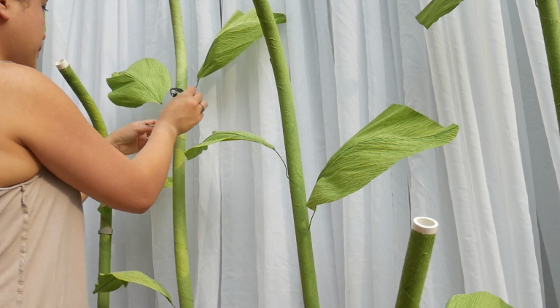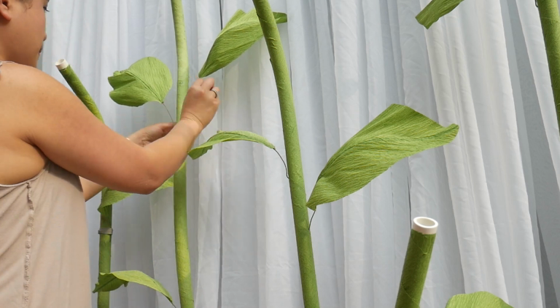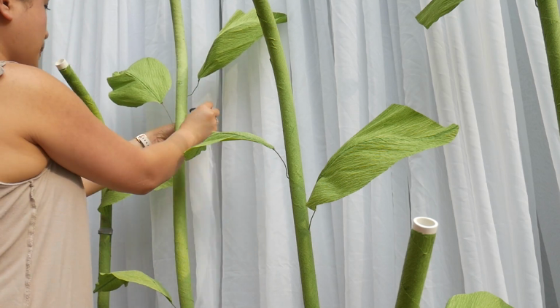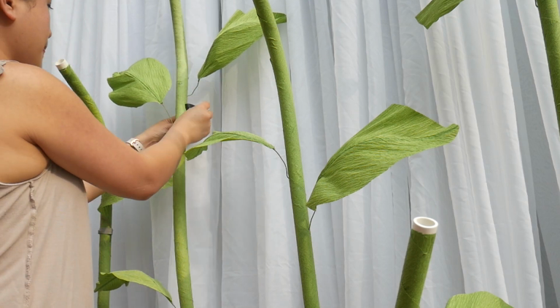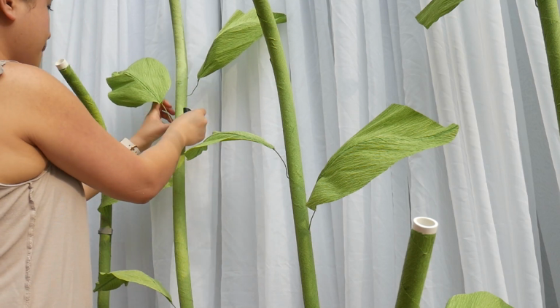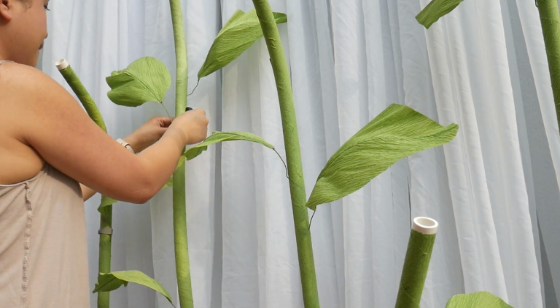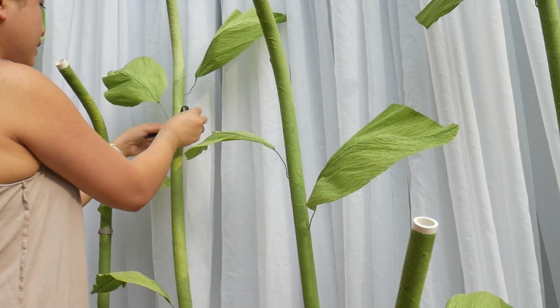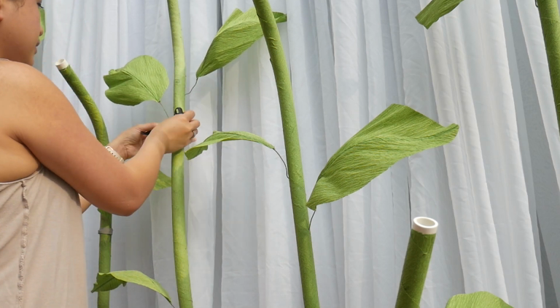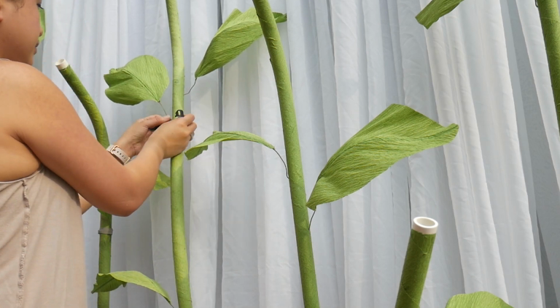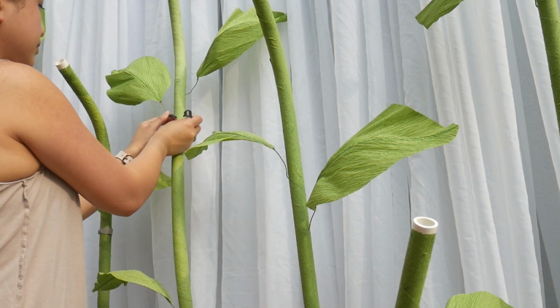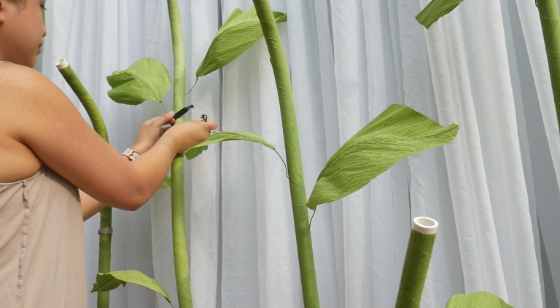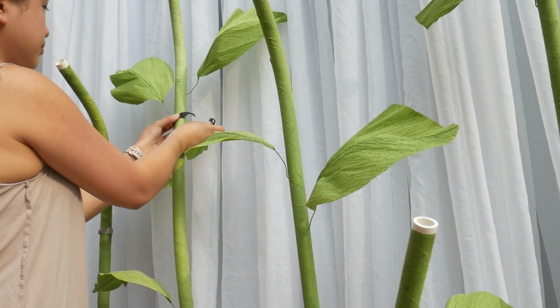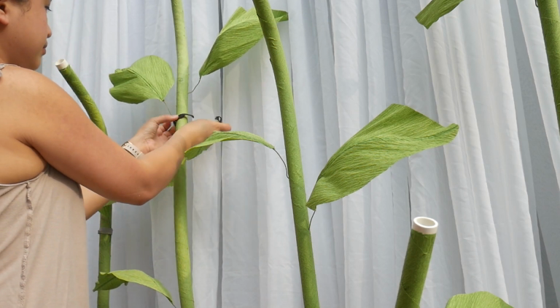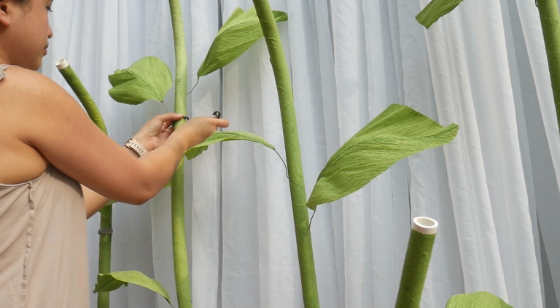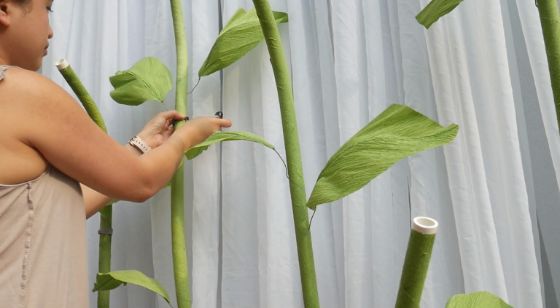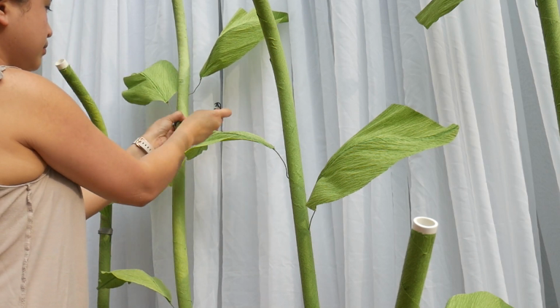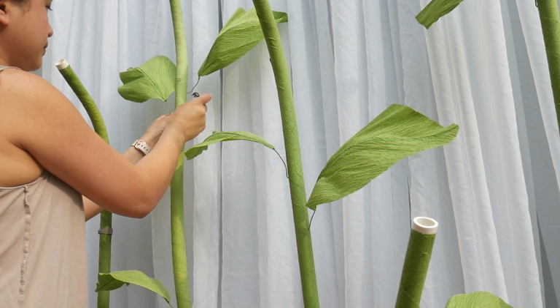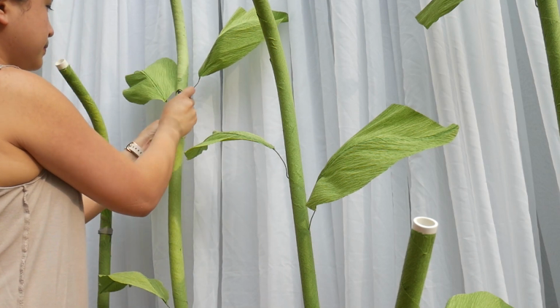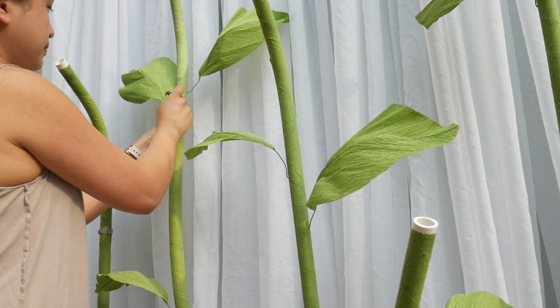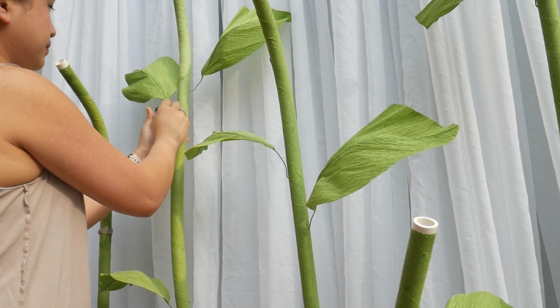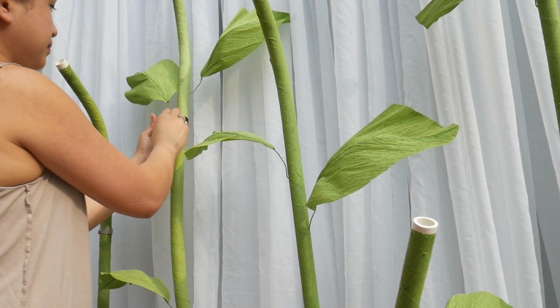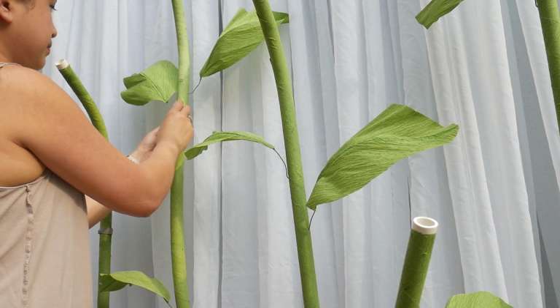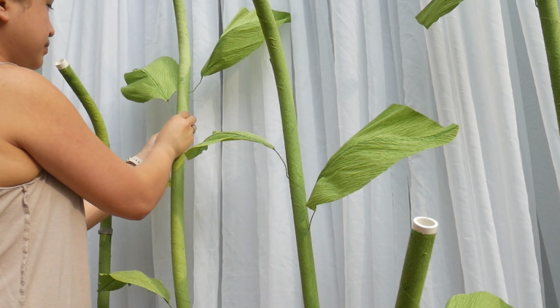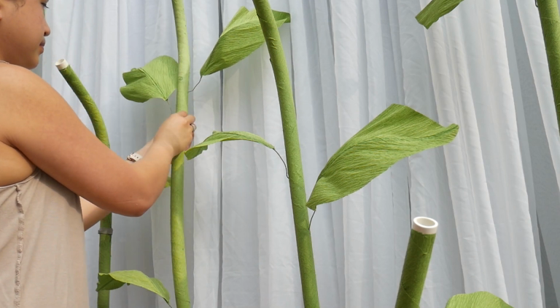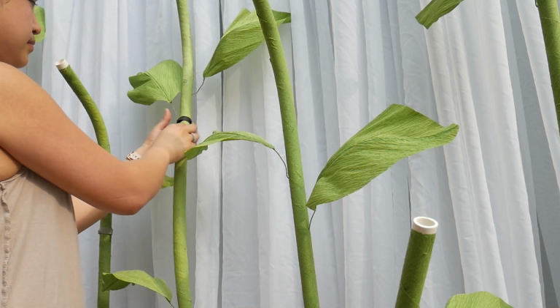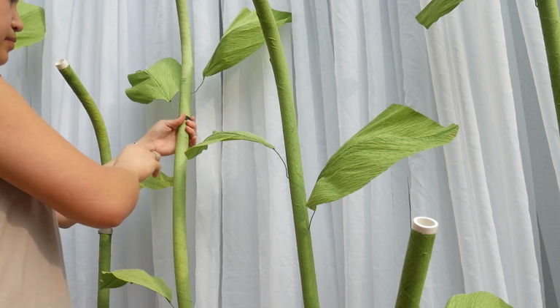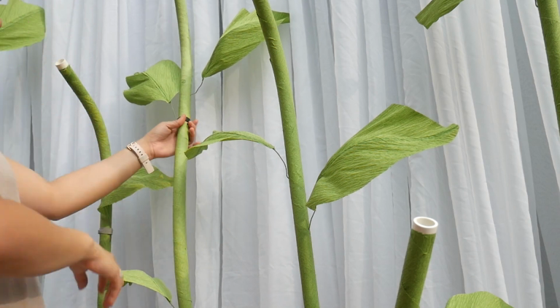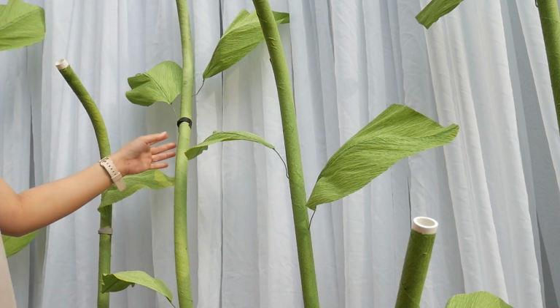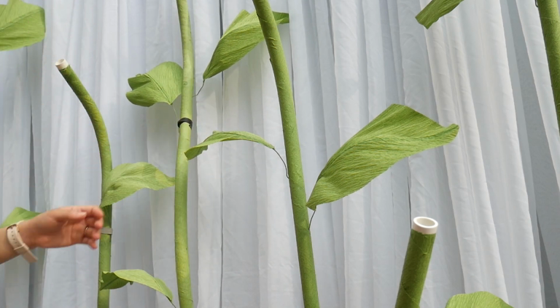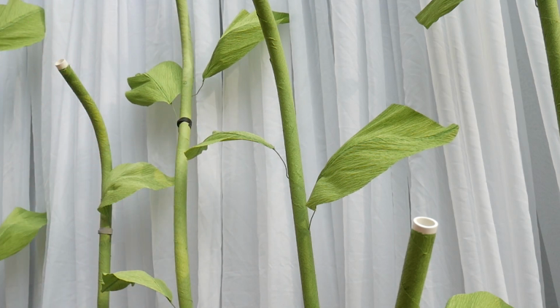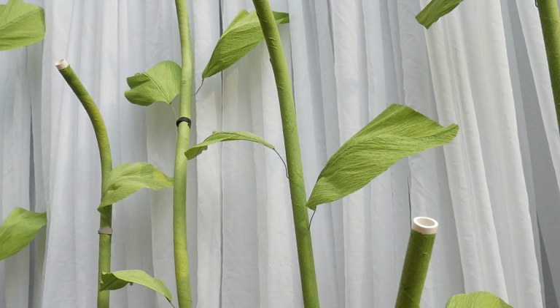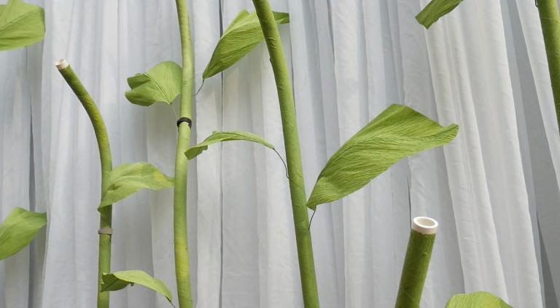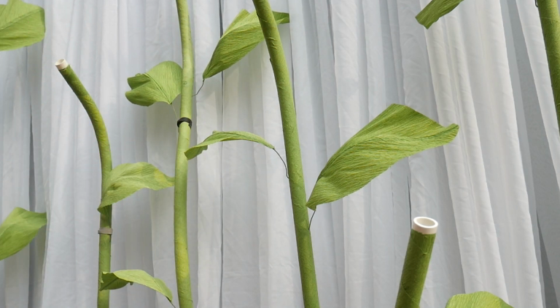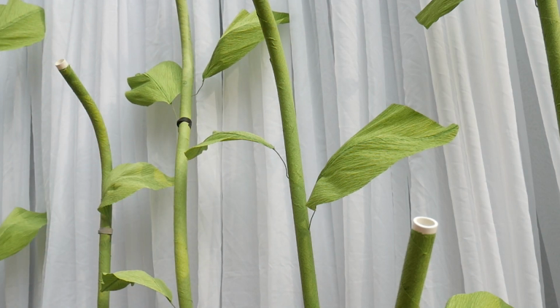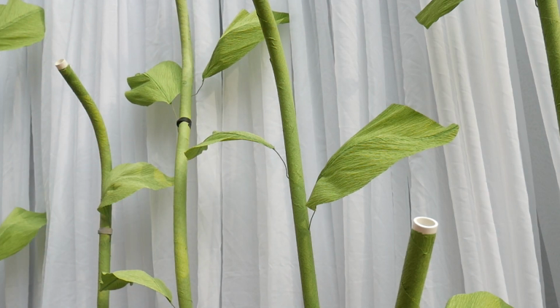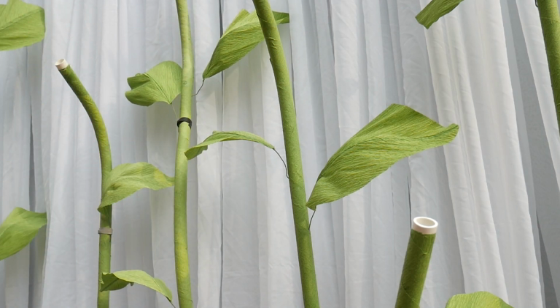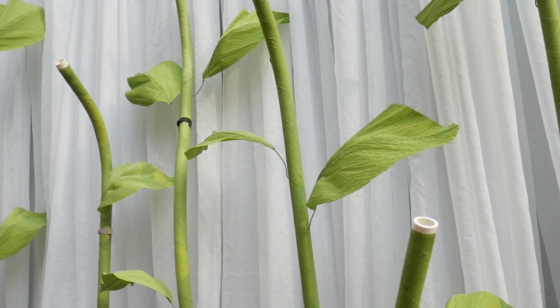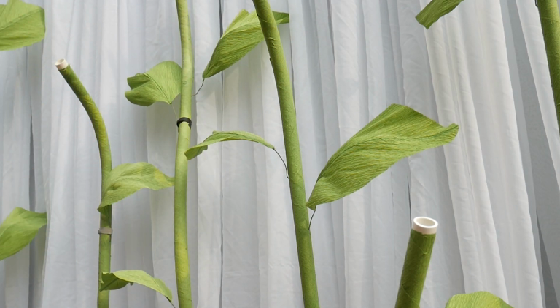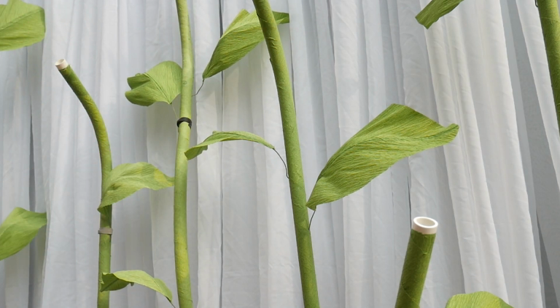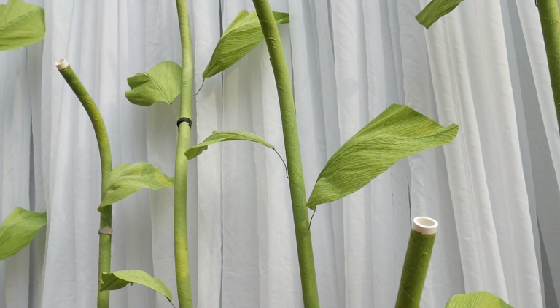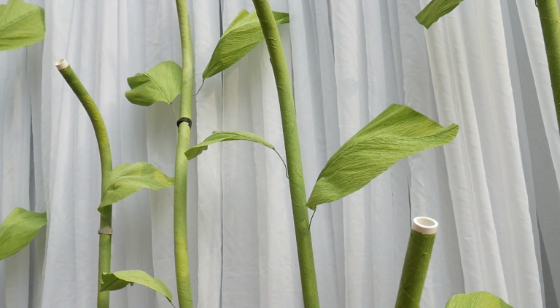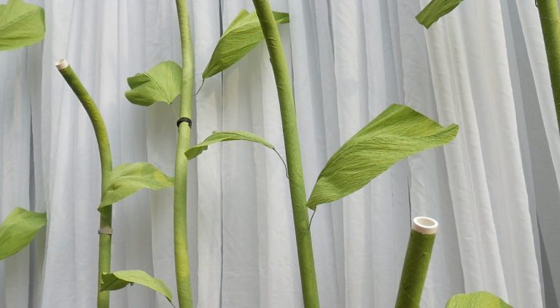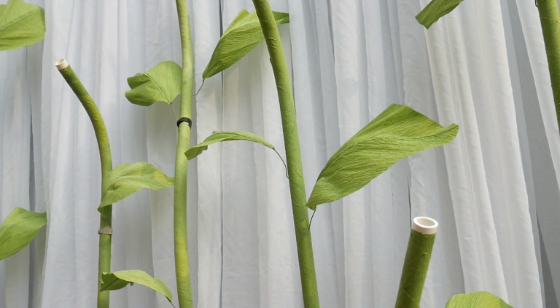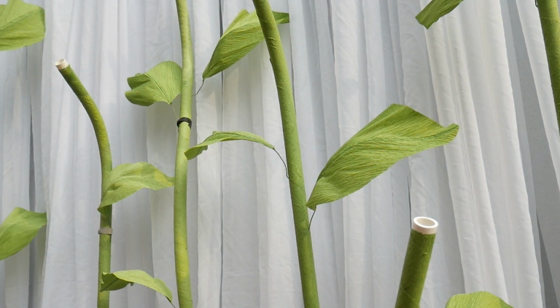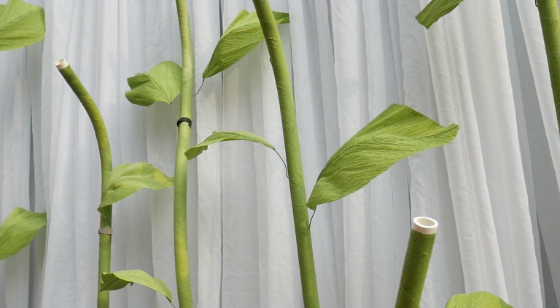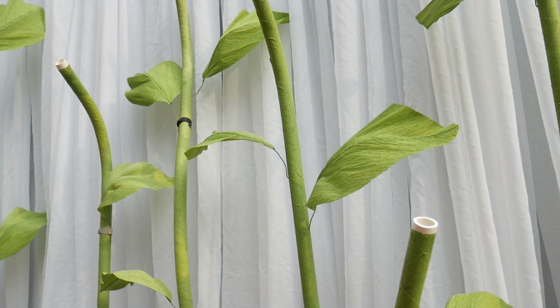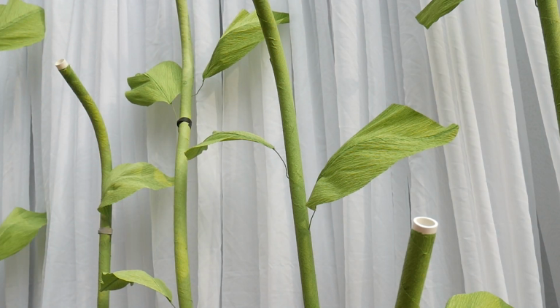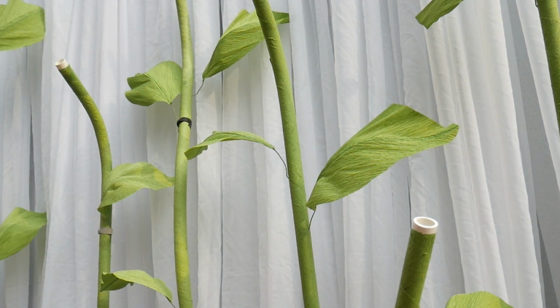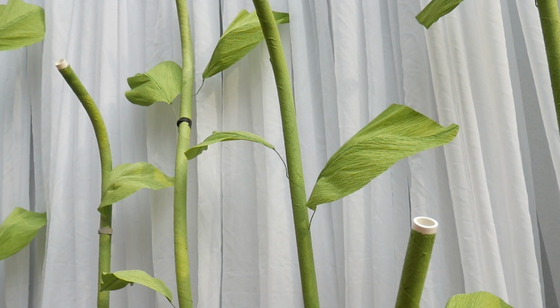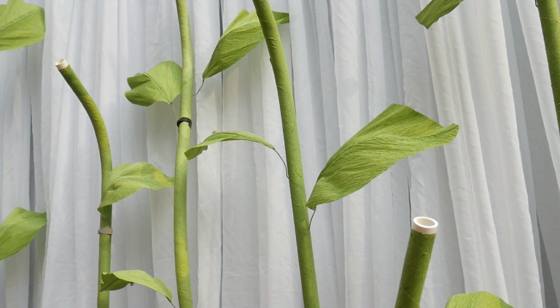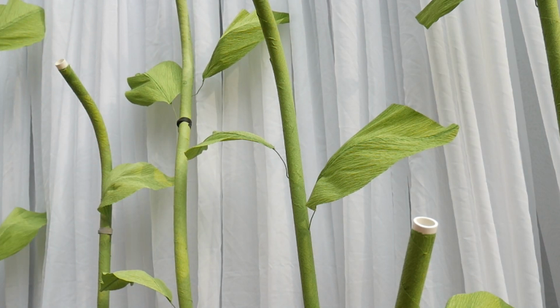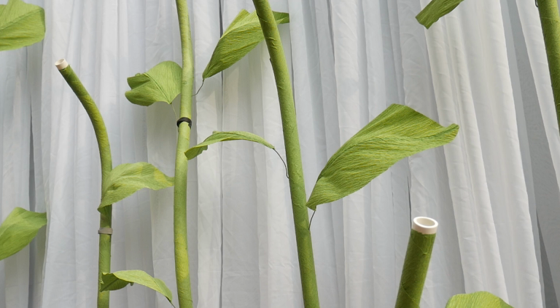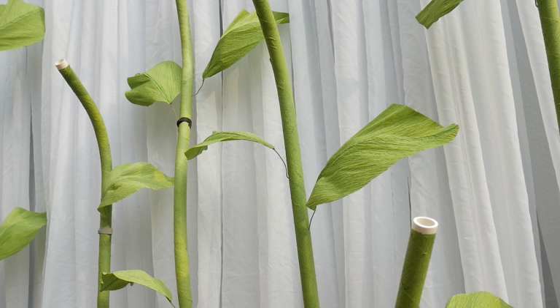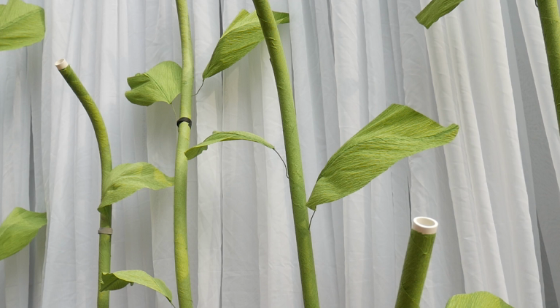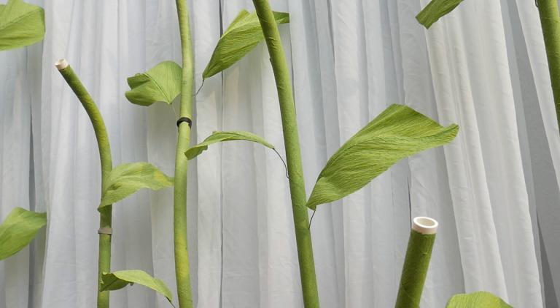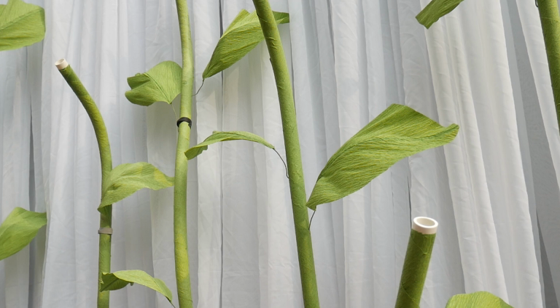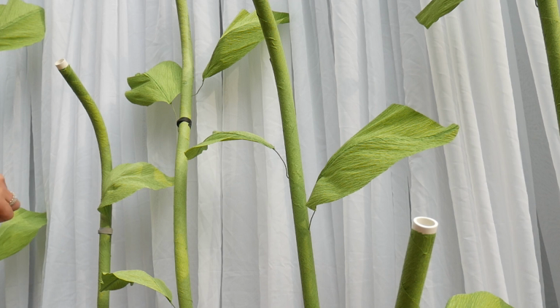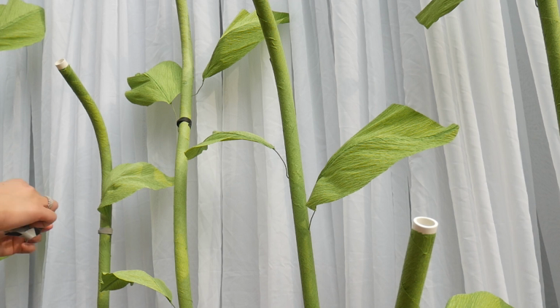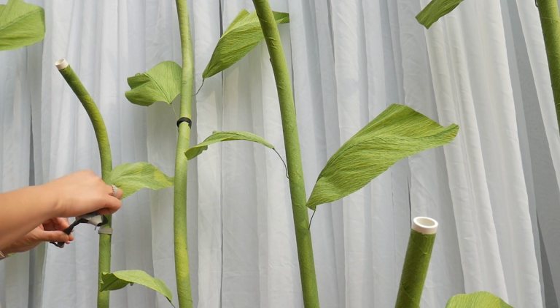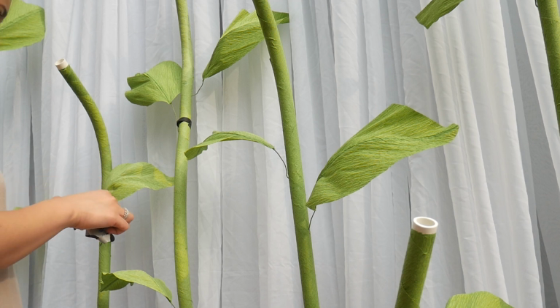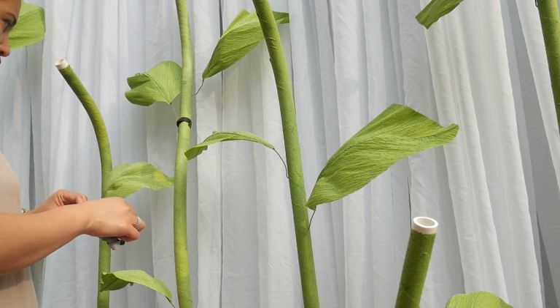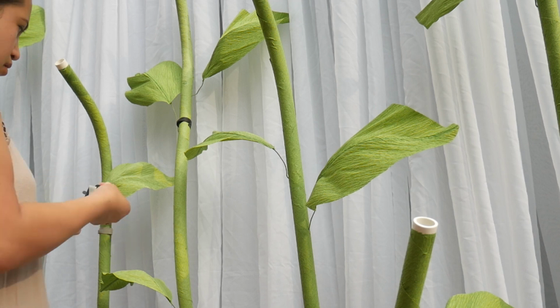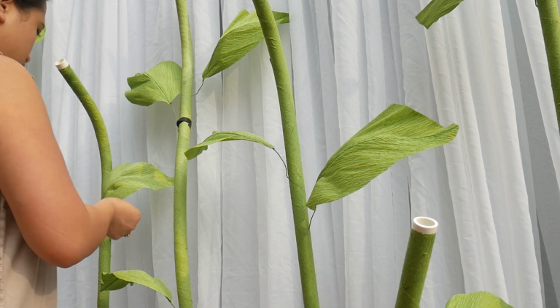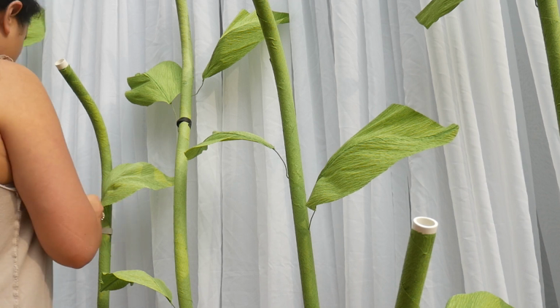Additionally, I don't attach the leaves to the stalks. Instead, I tie them around the stem before storing them.